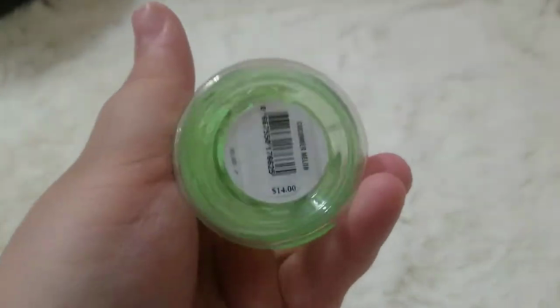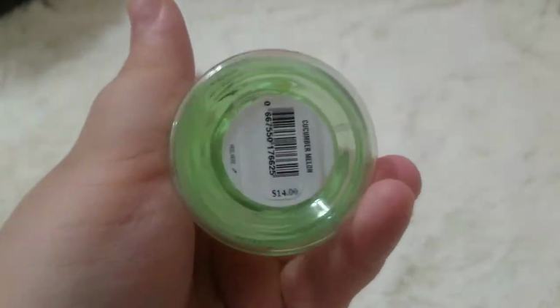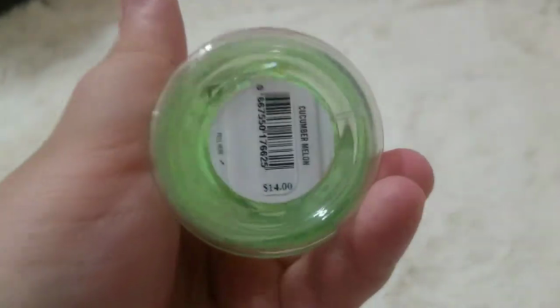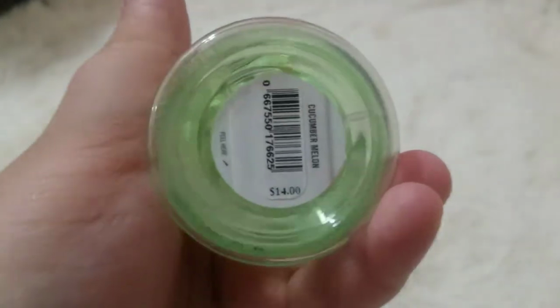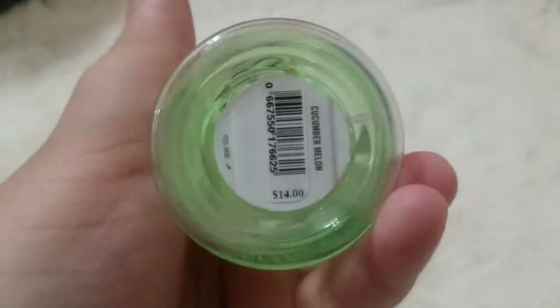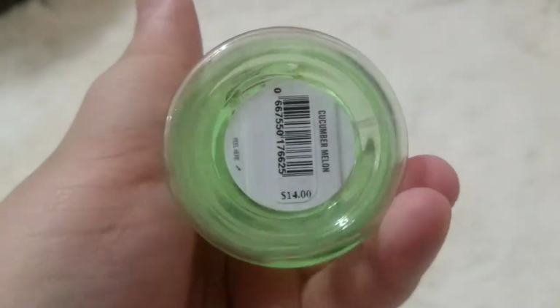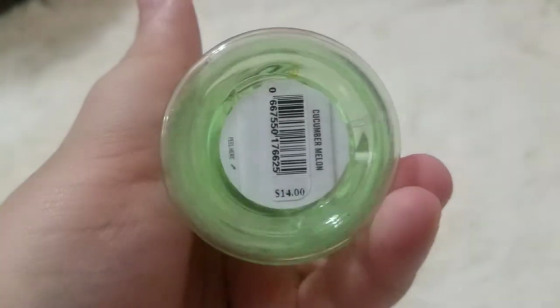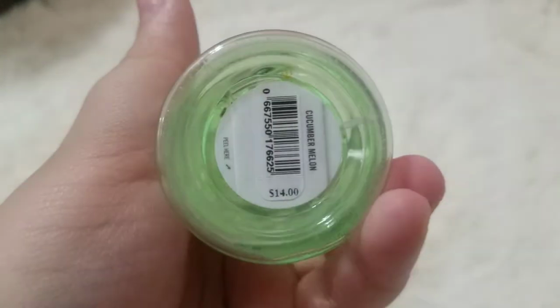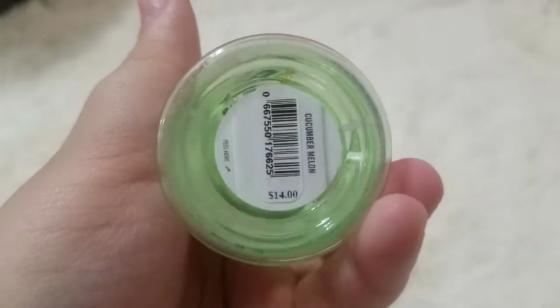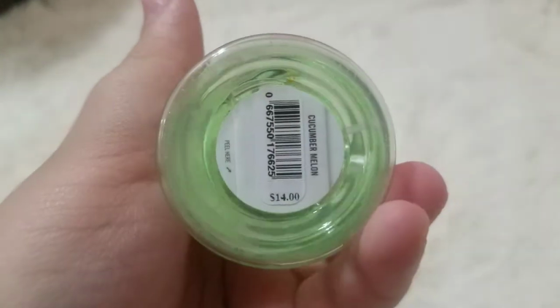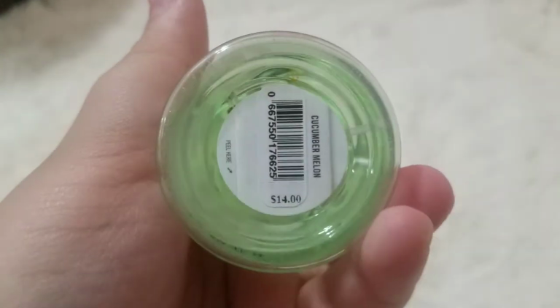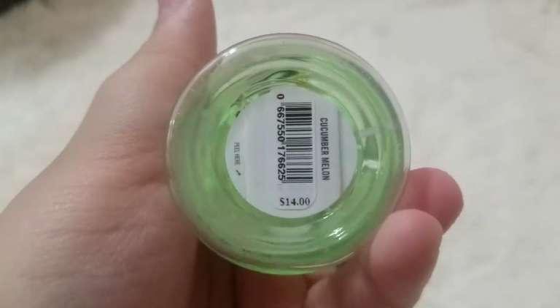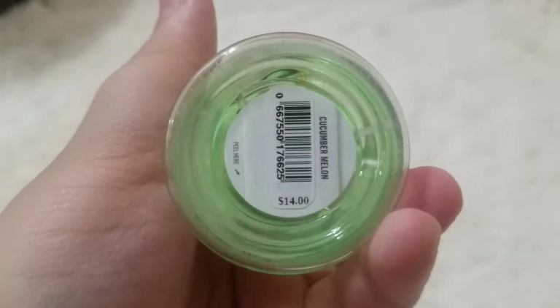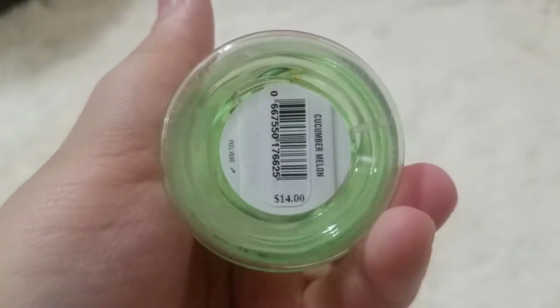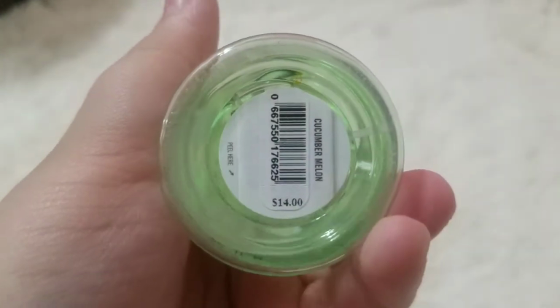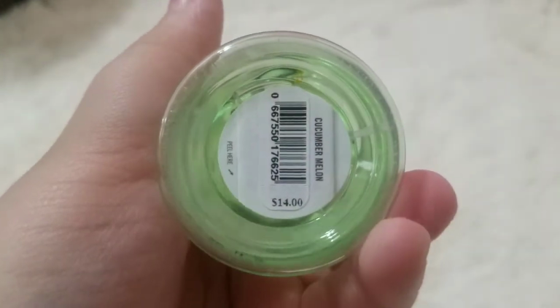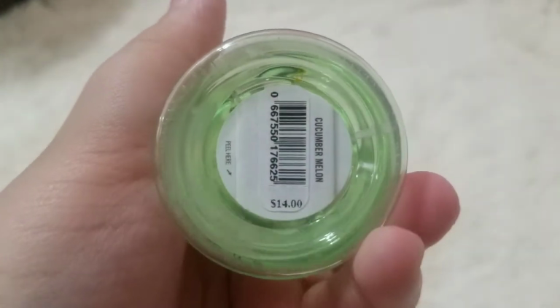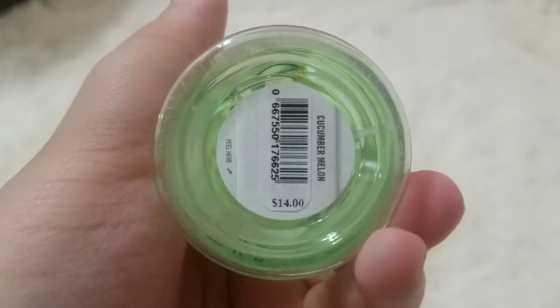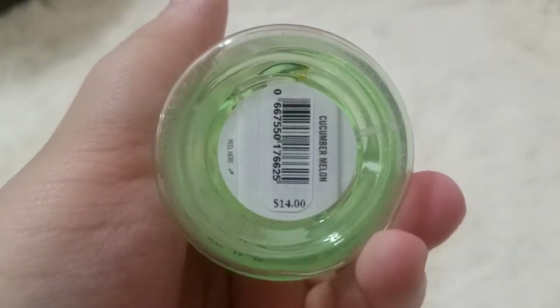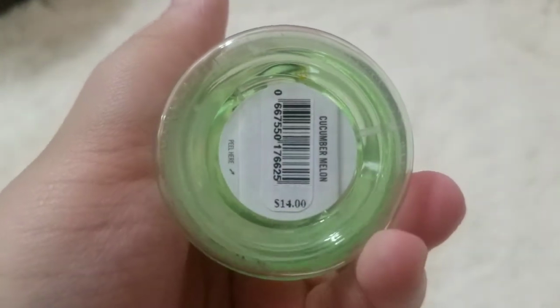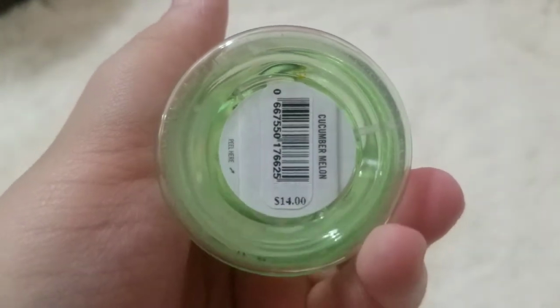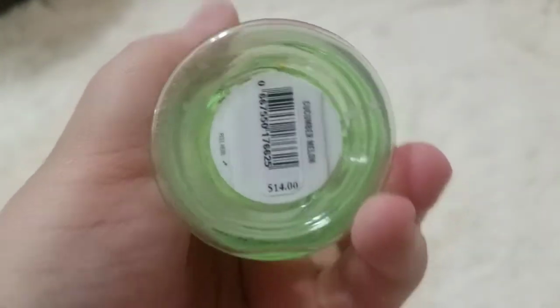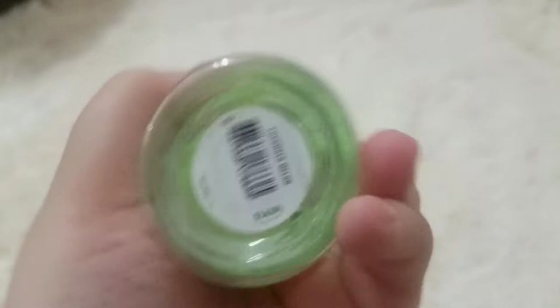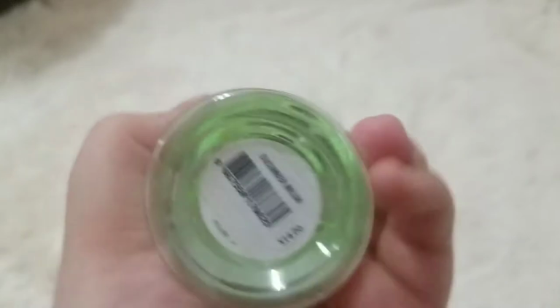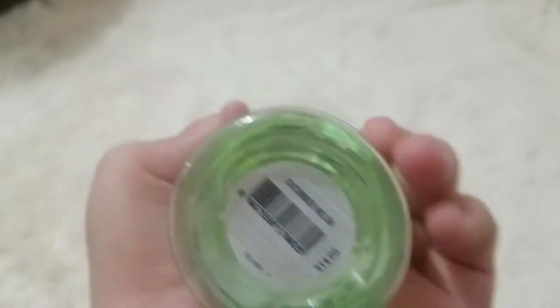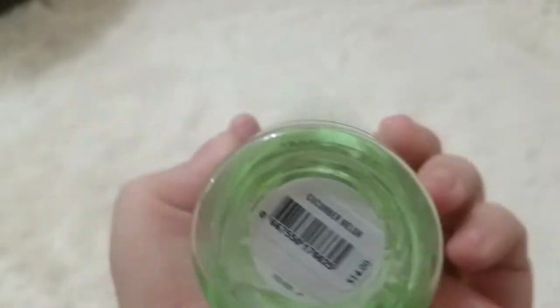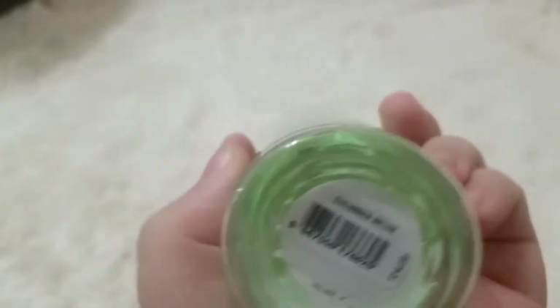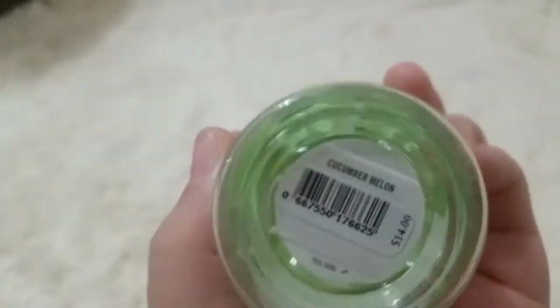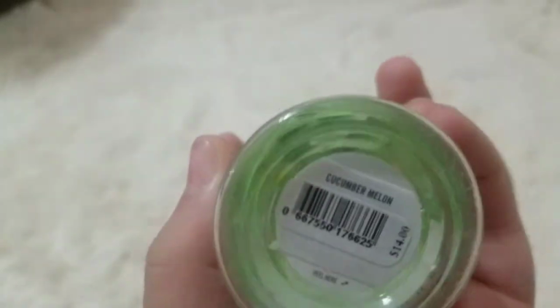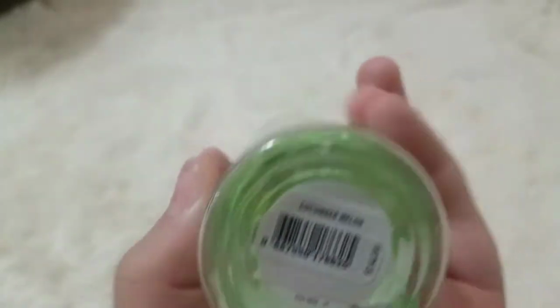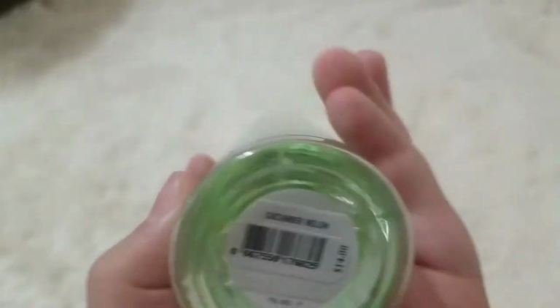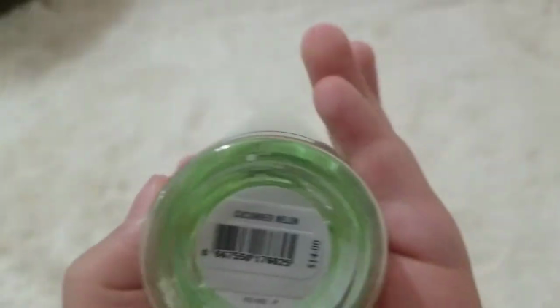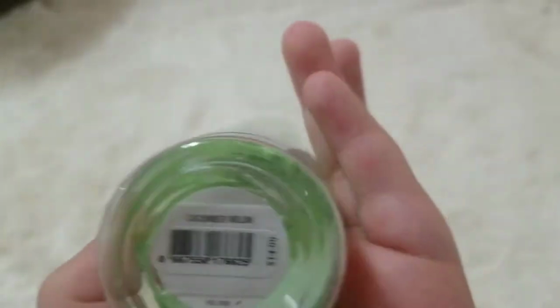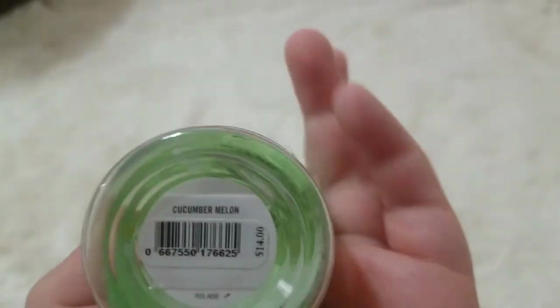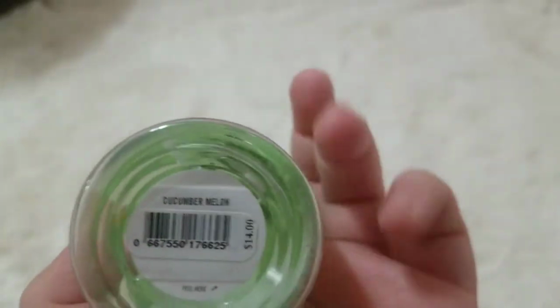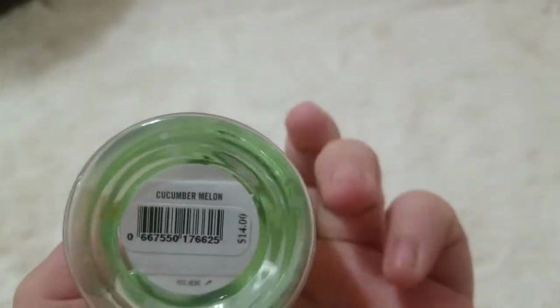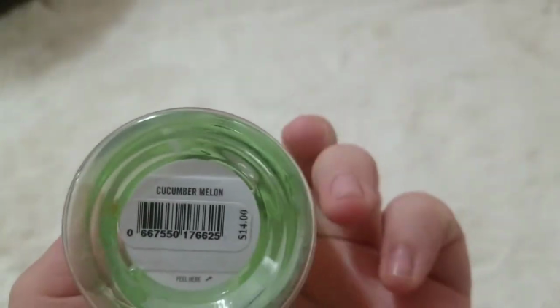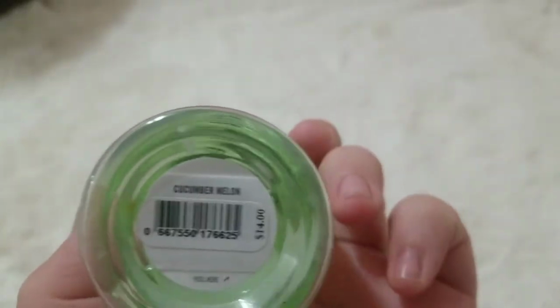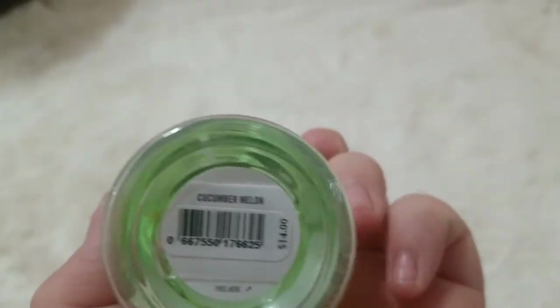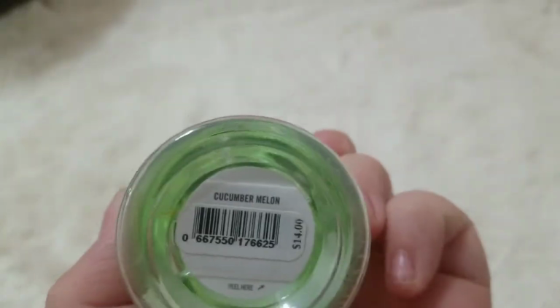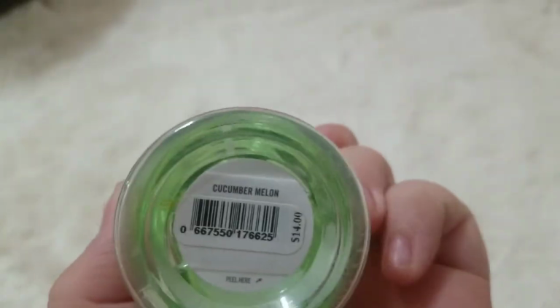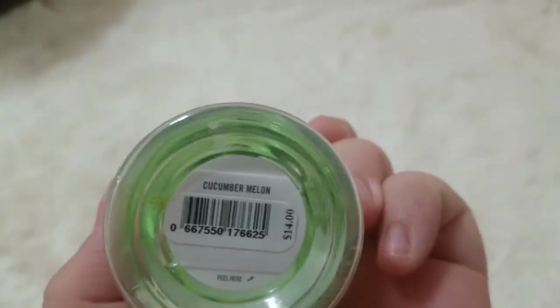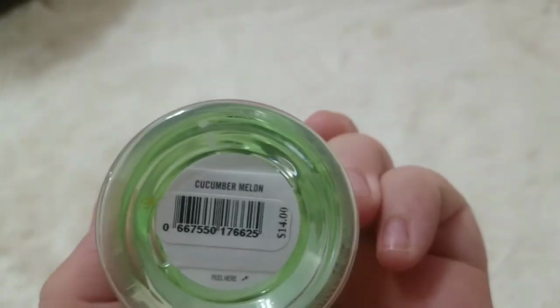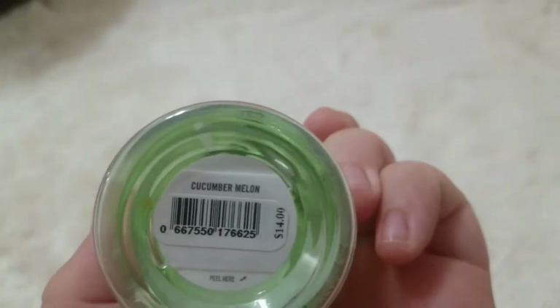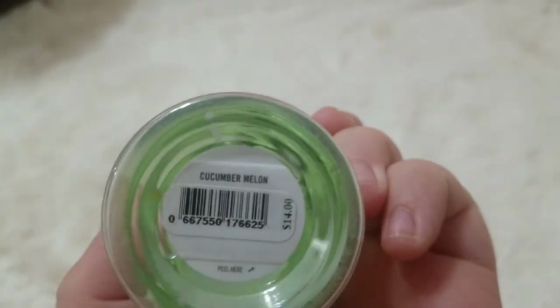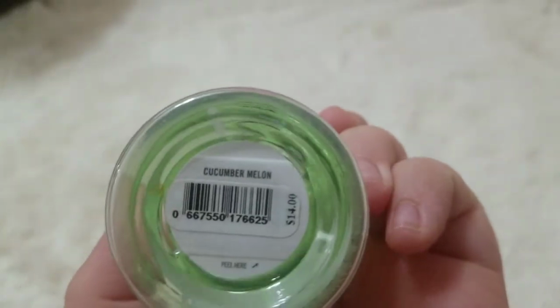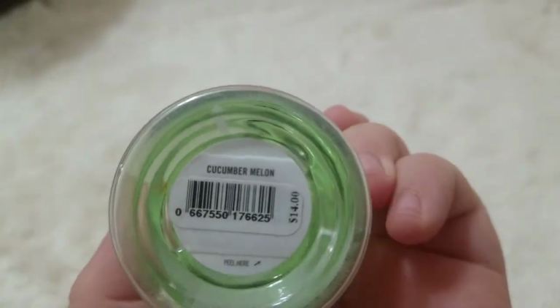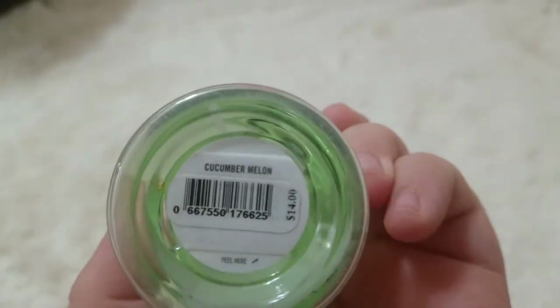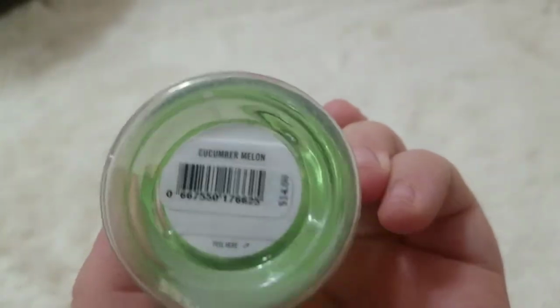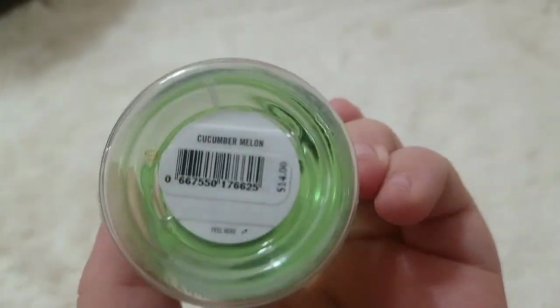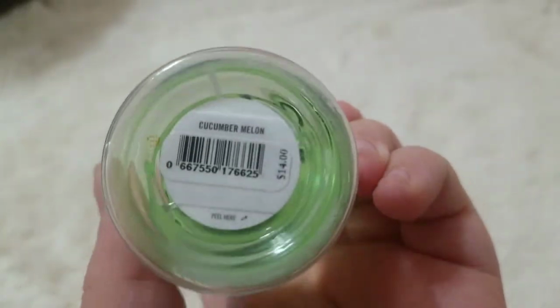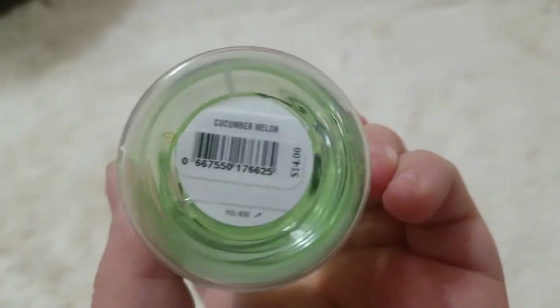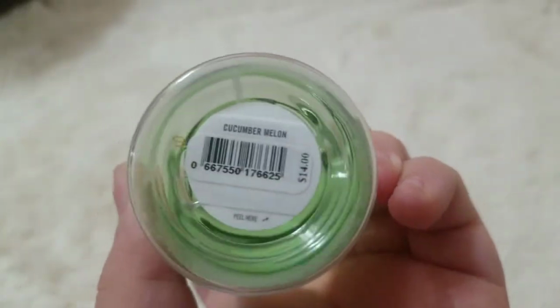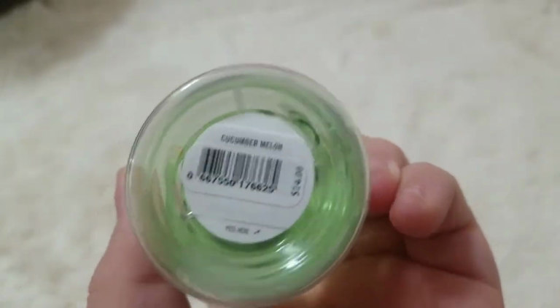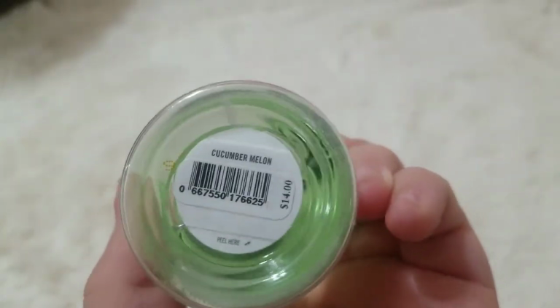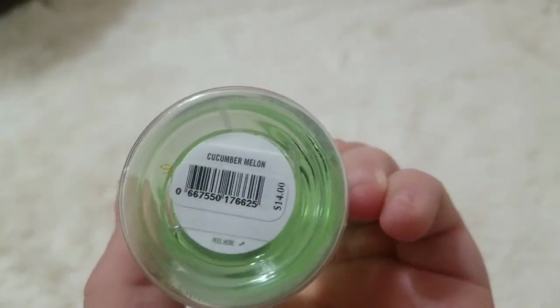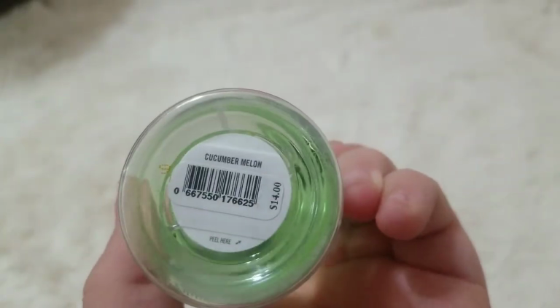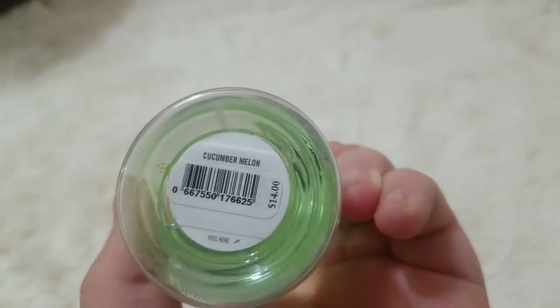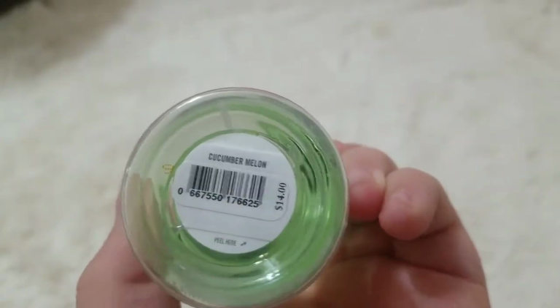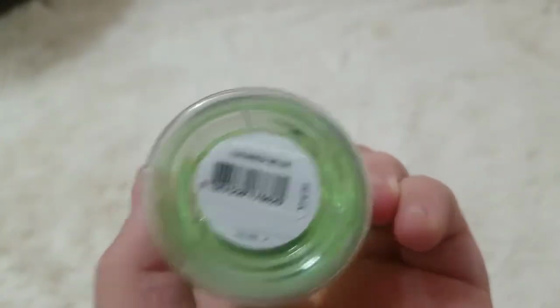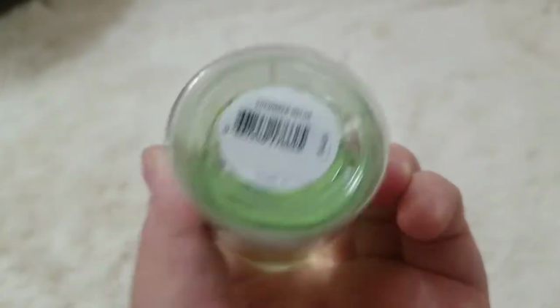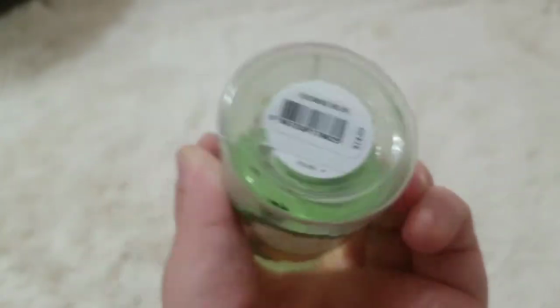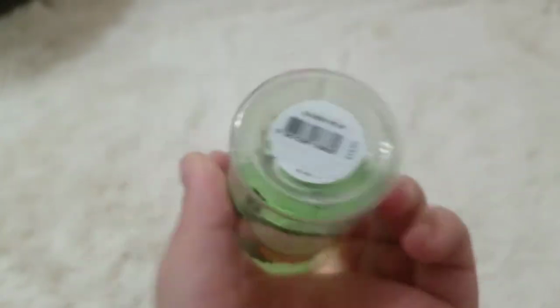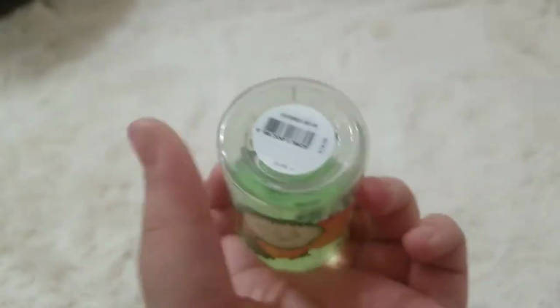This one was $14 in the scent Cucumber Melon, as it says. They changed the packaging a little bit.